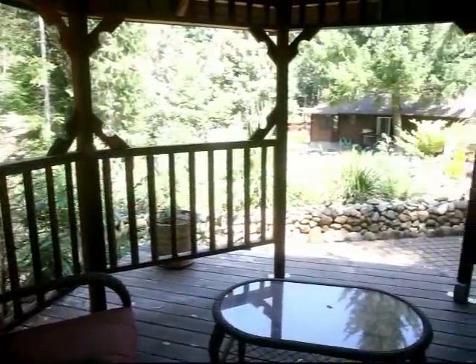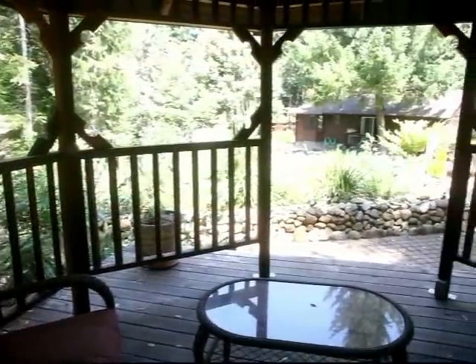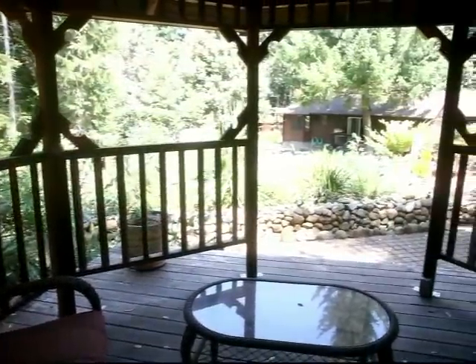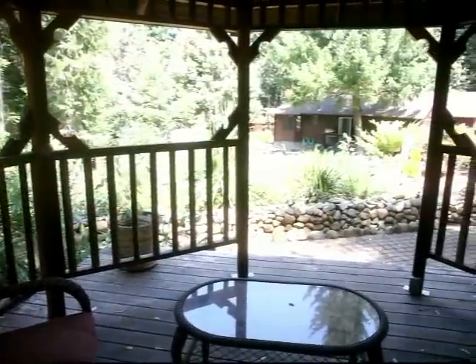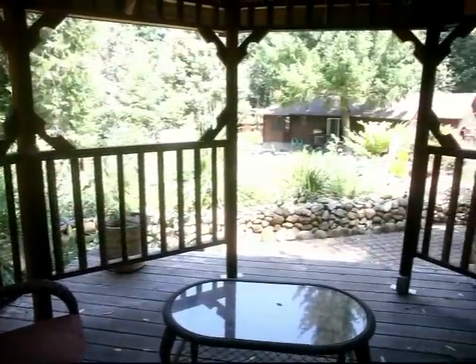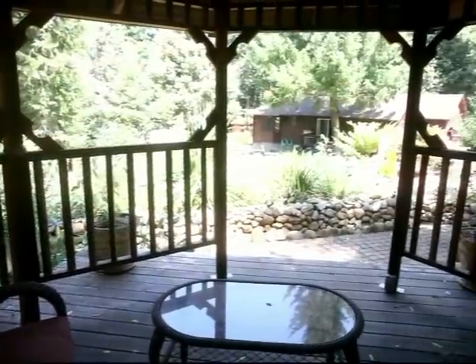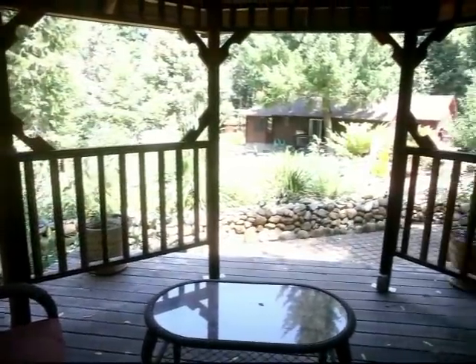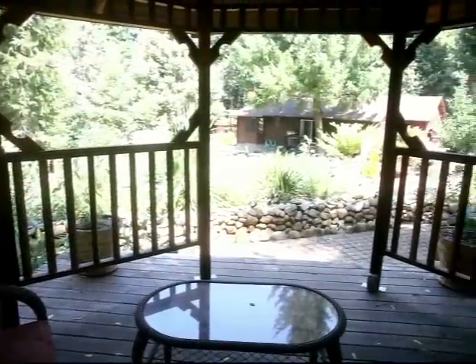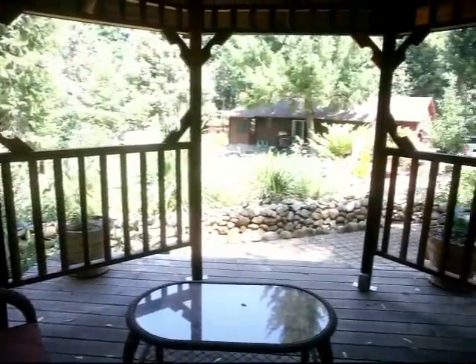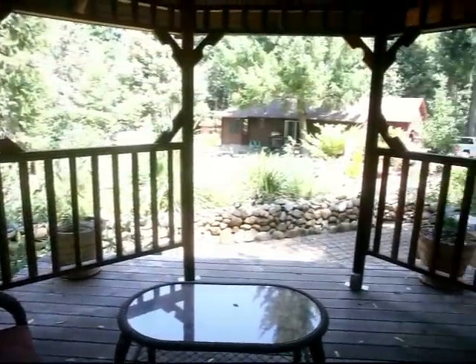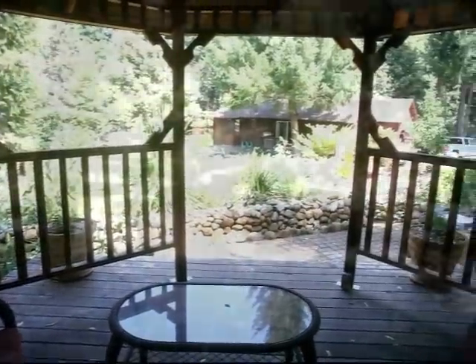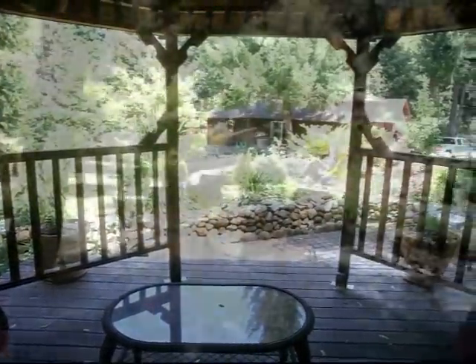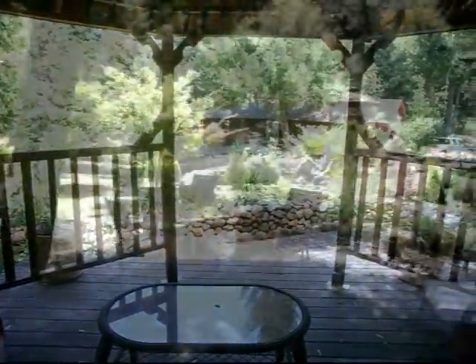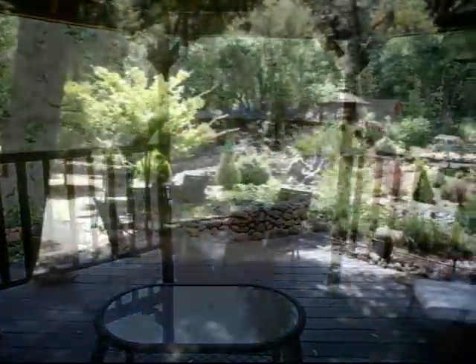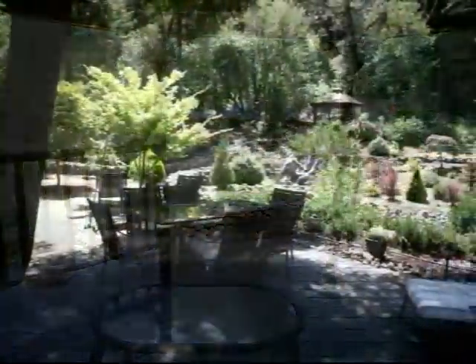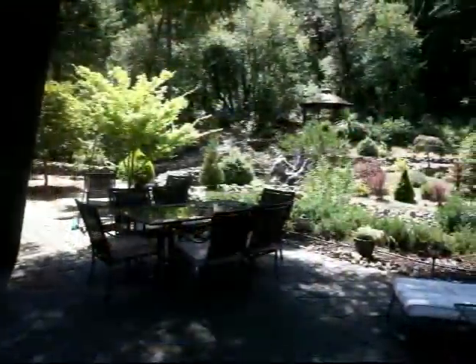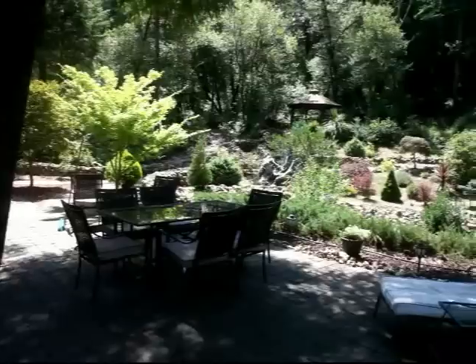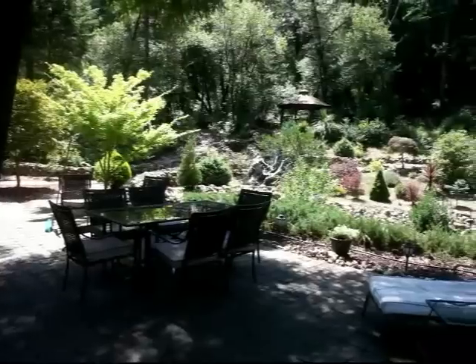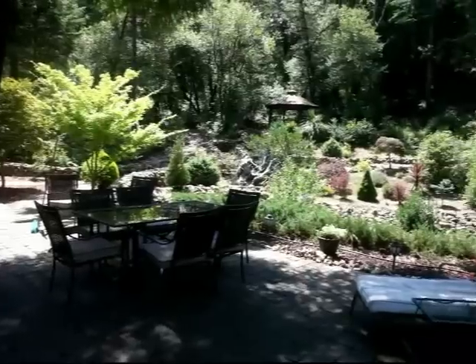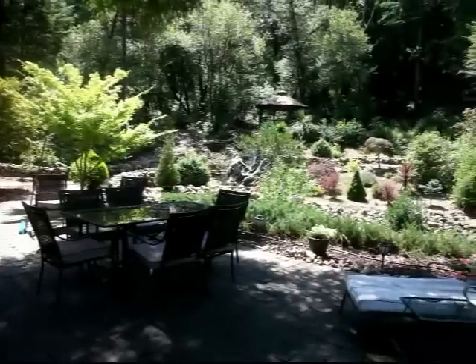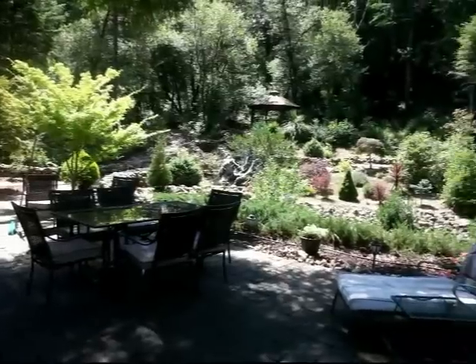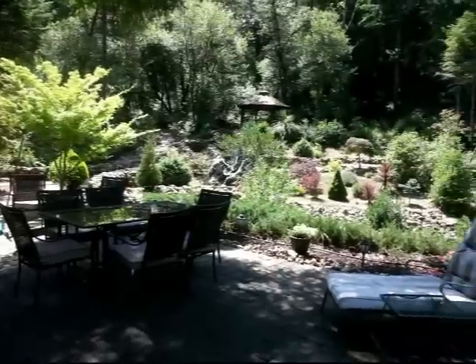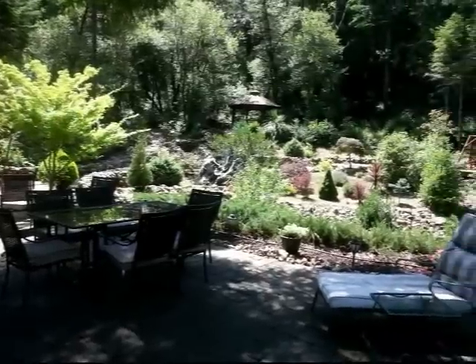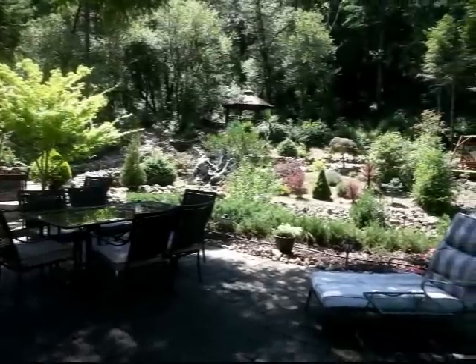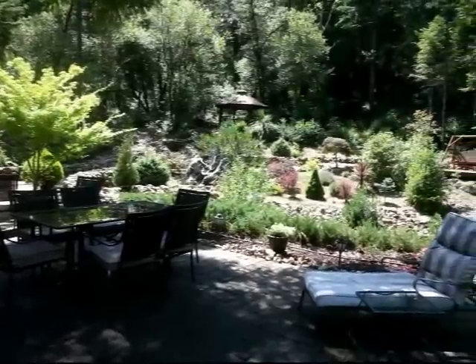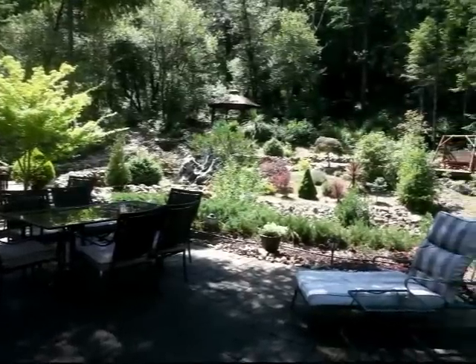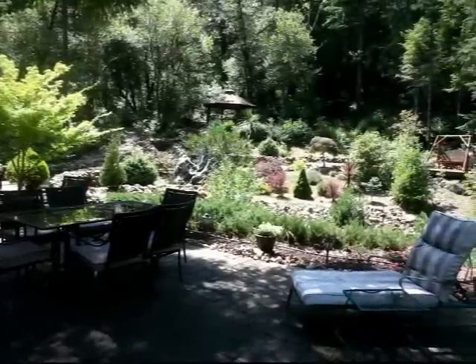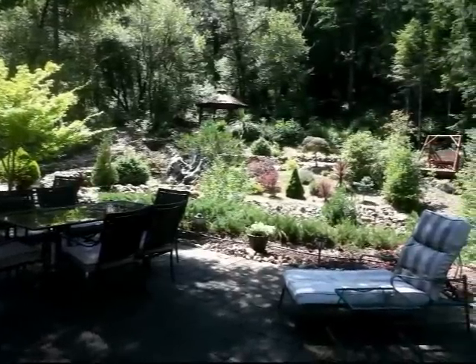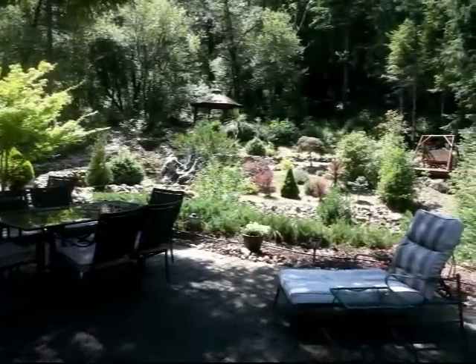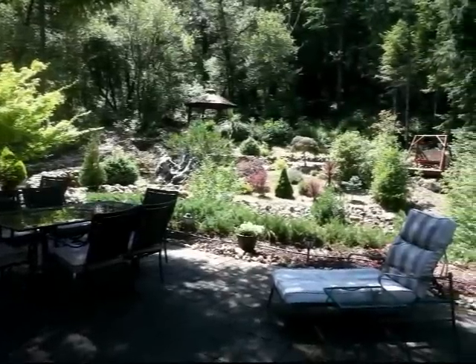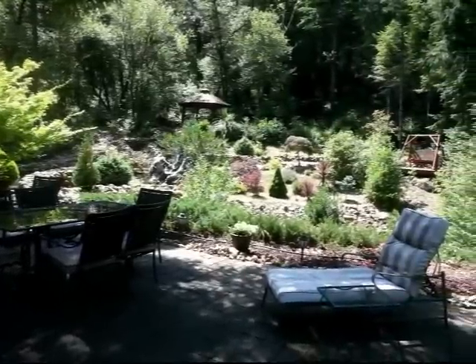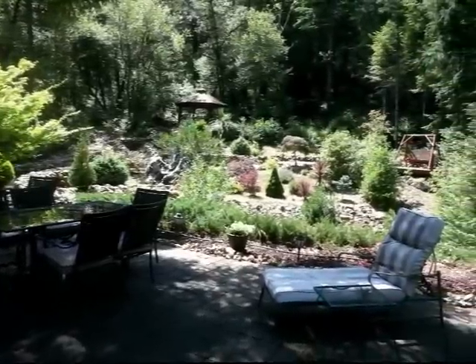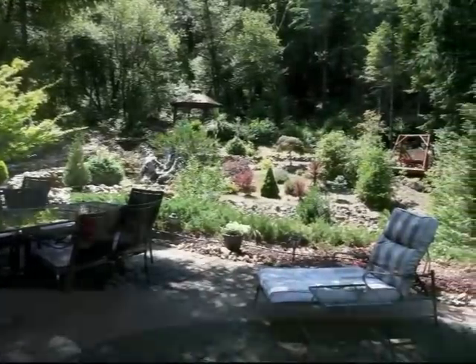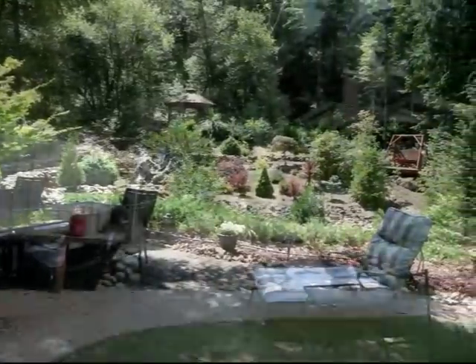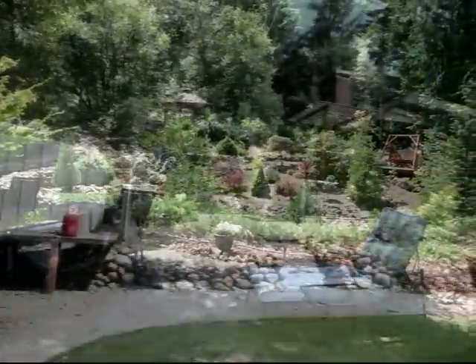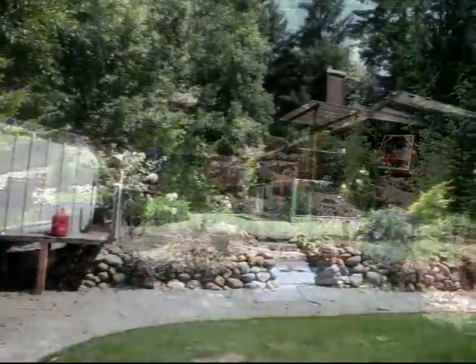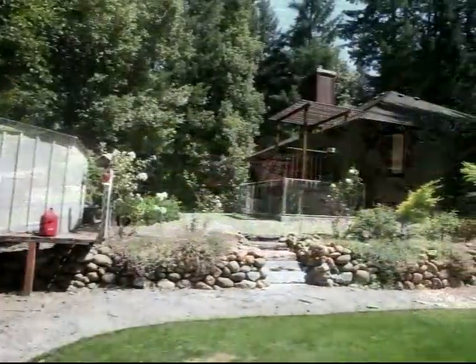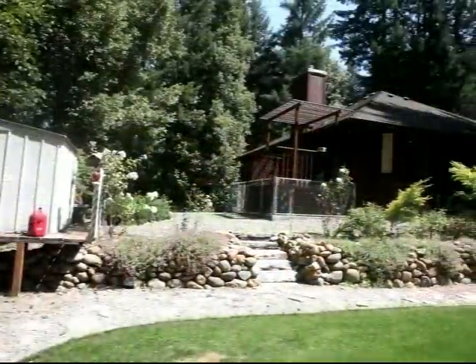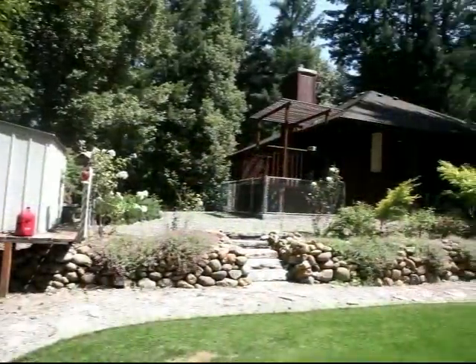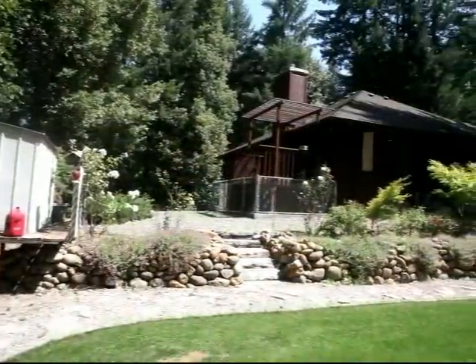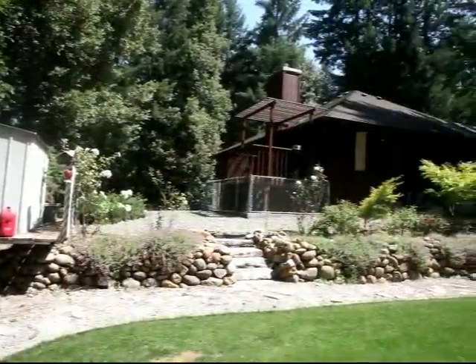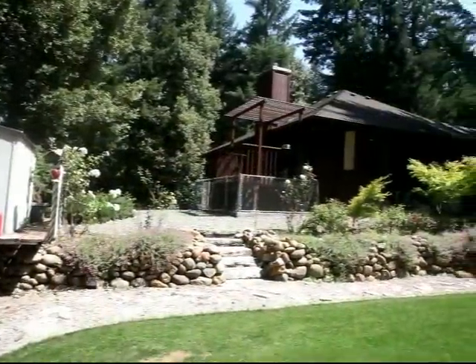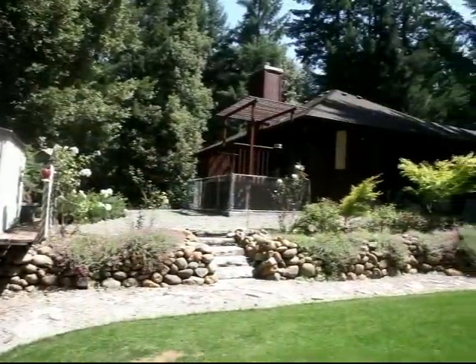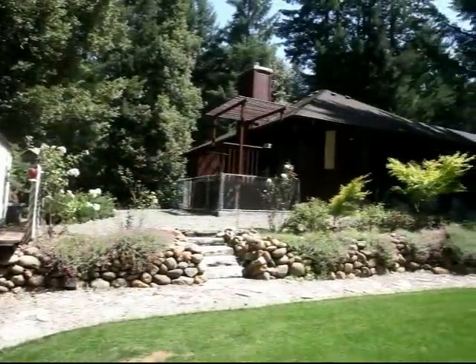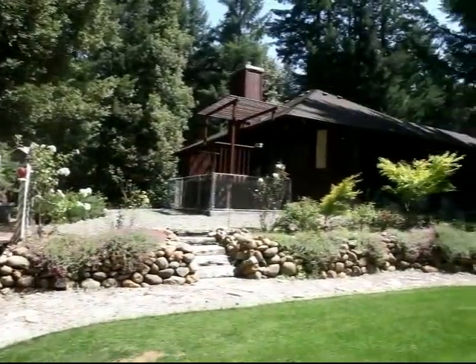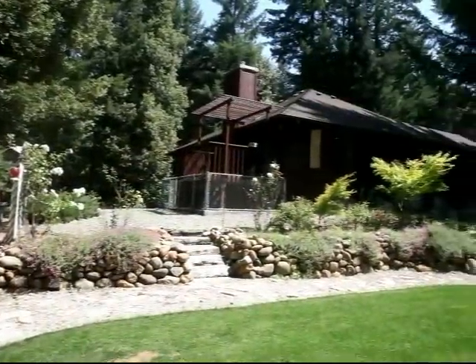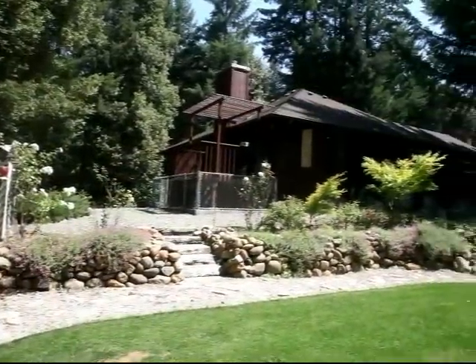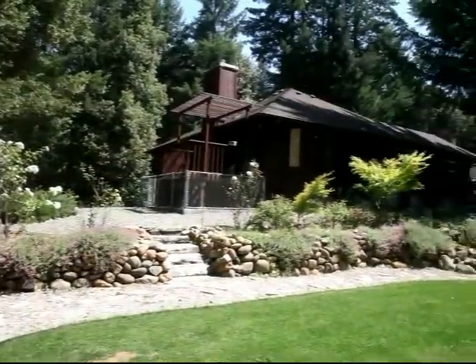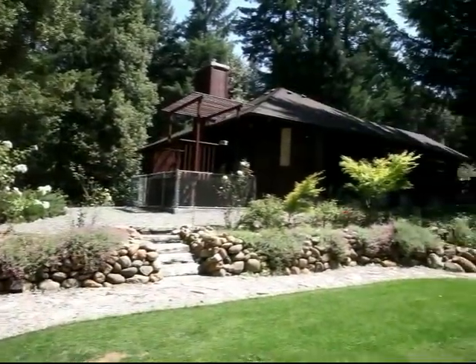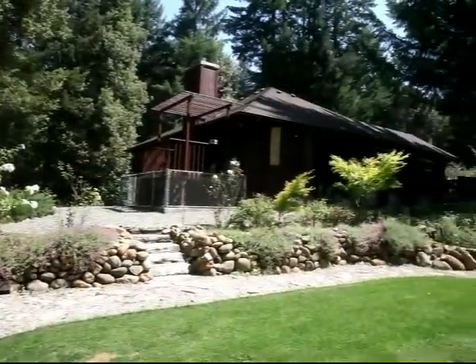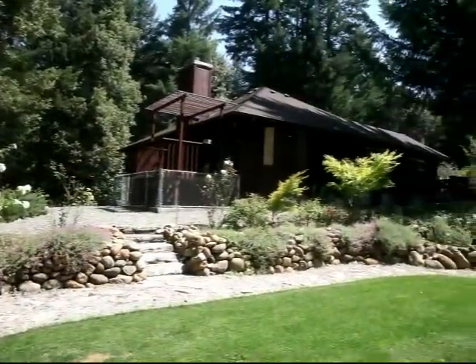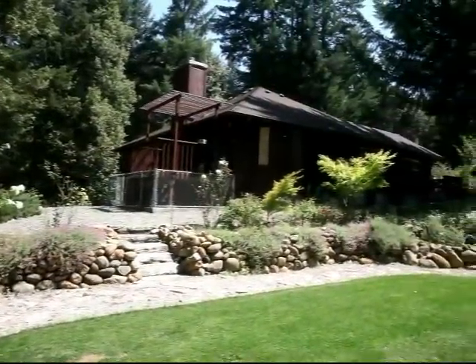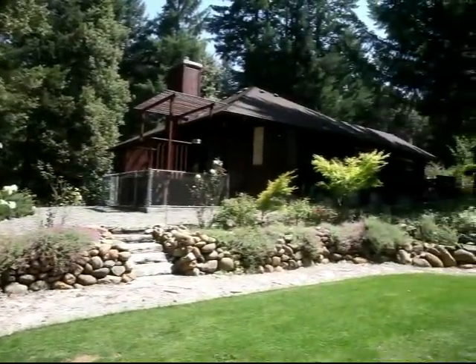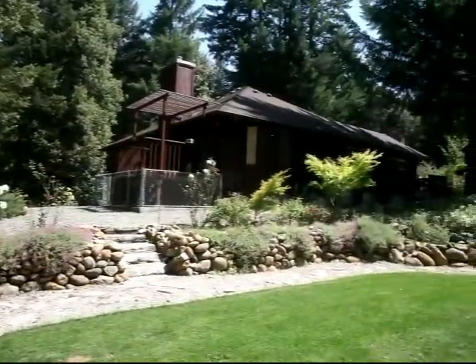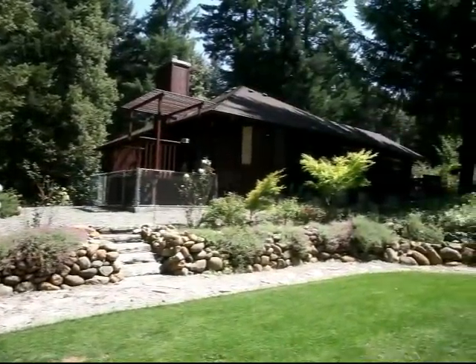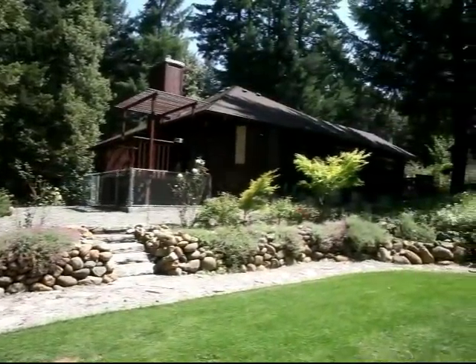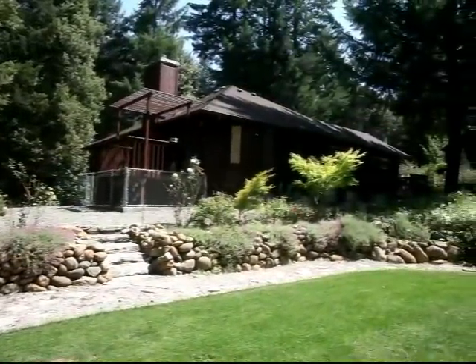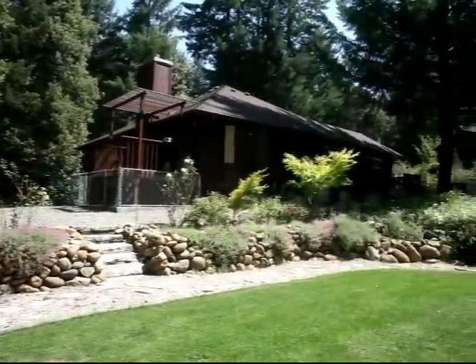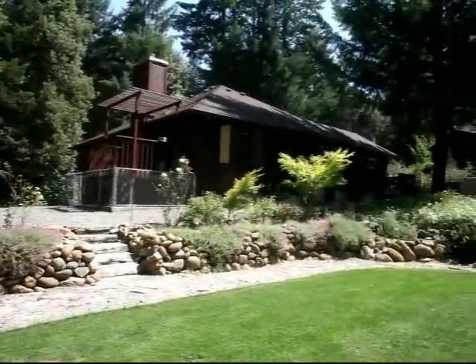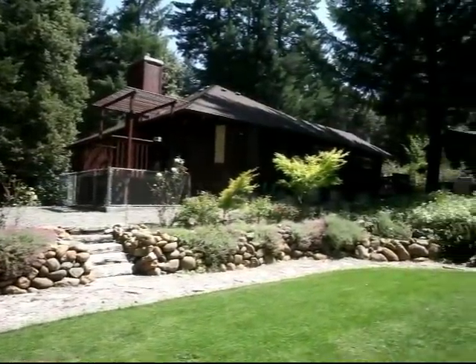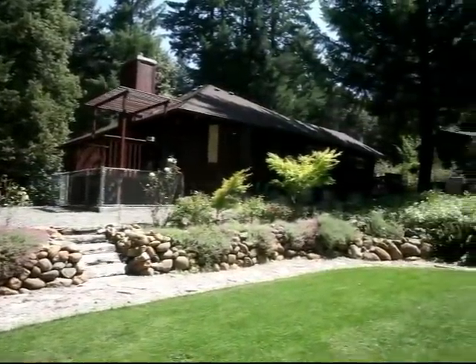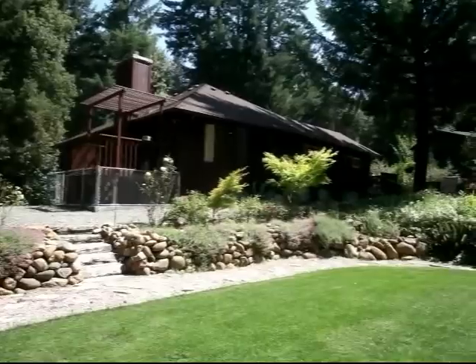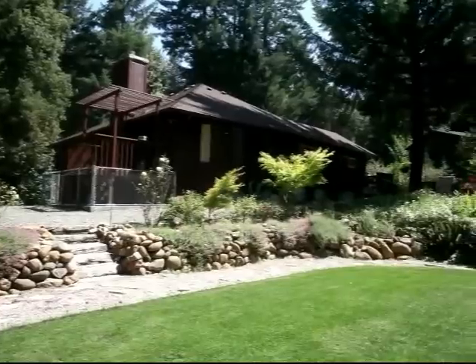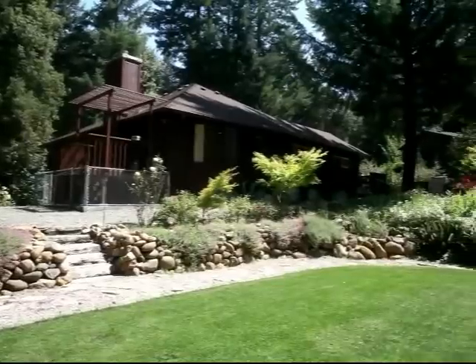Enjoy the view from the covered gazebo. Wander the stone walkways between rock walls and wildflowers.